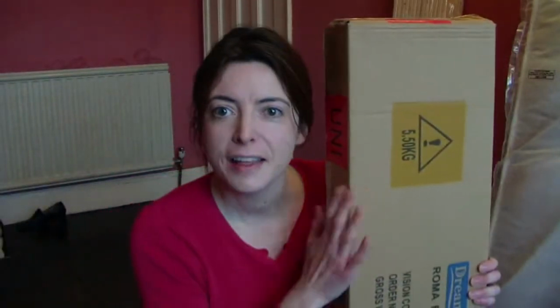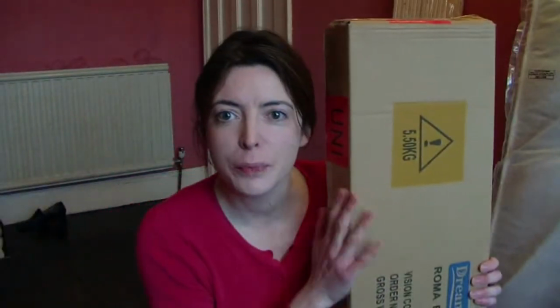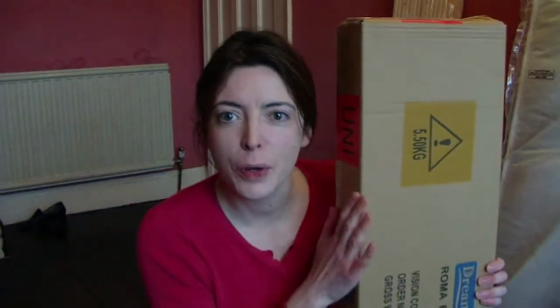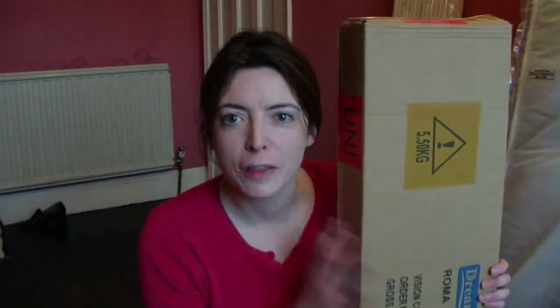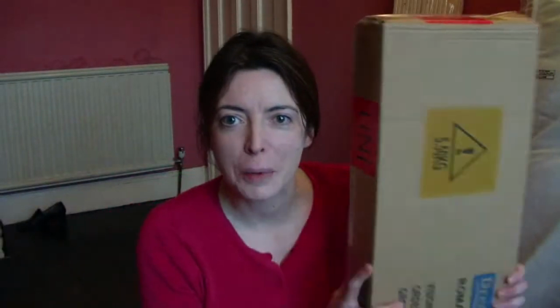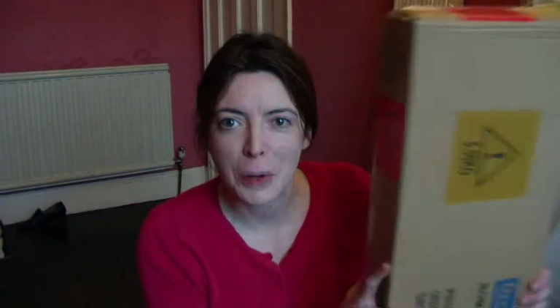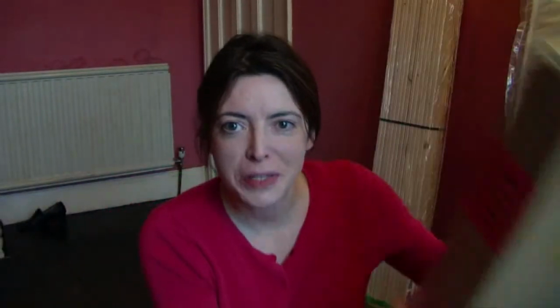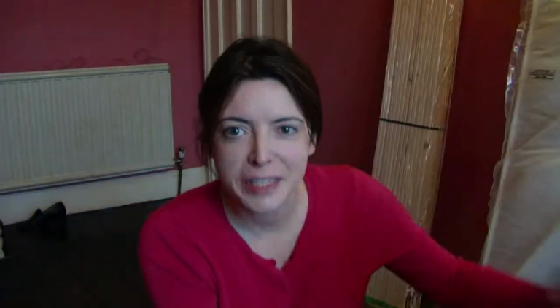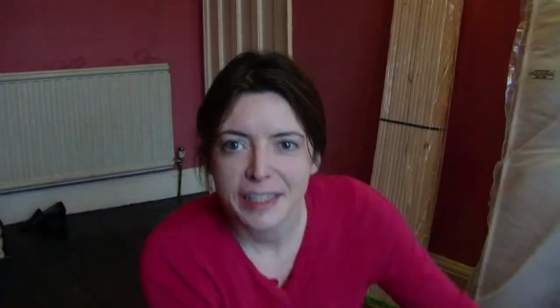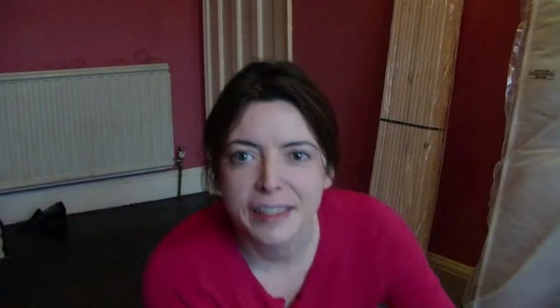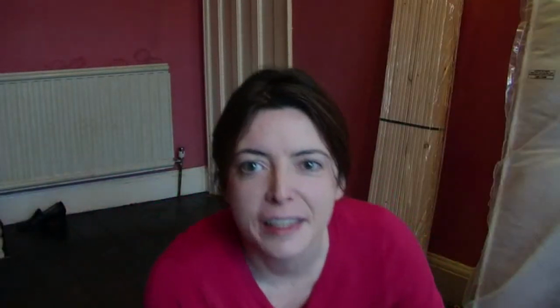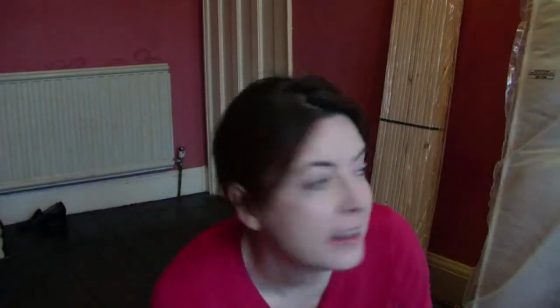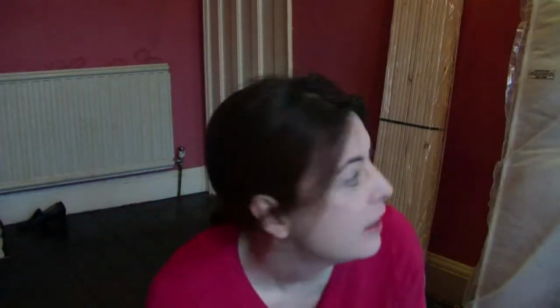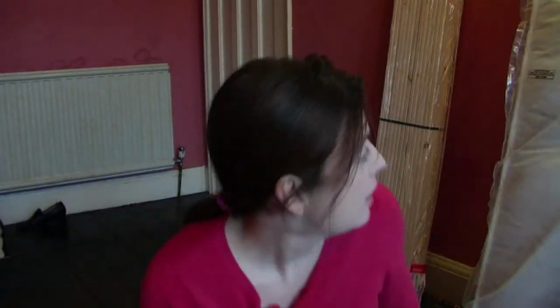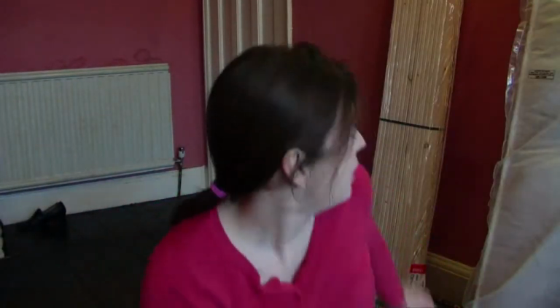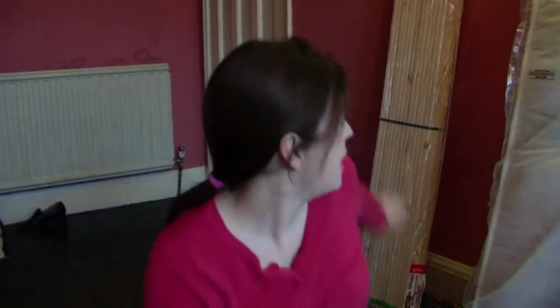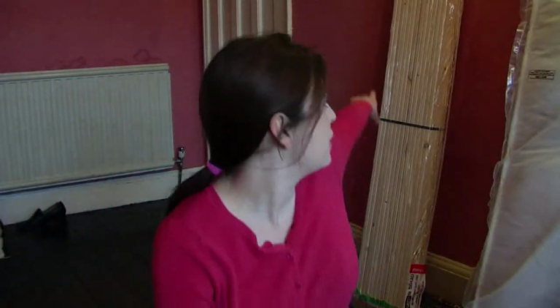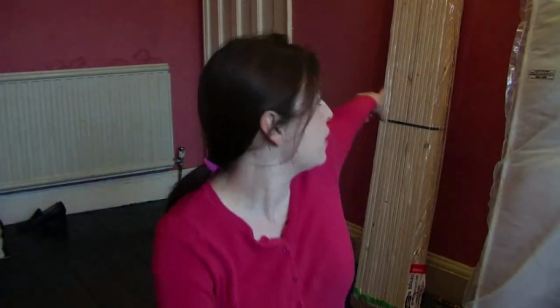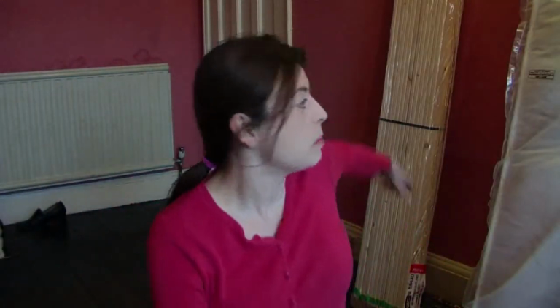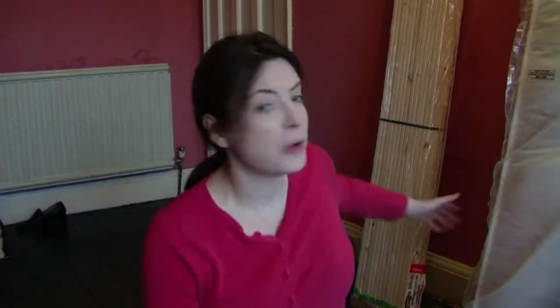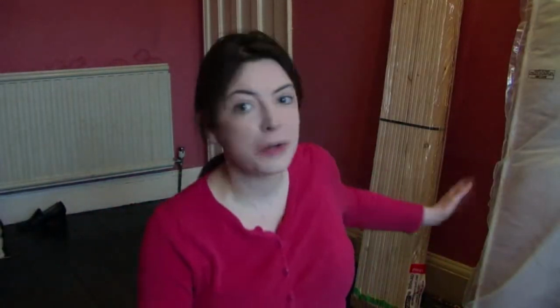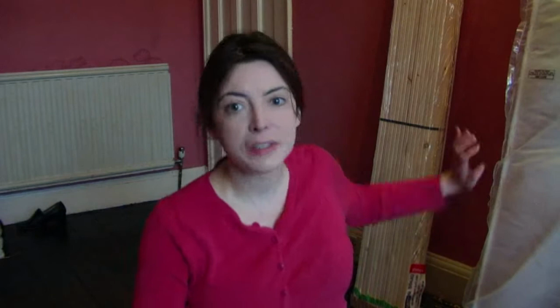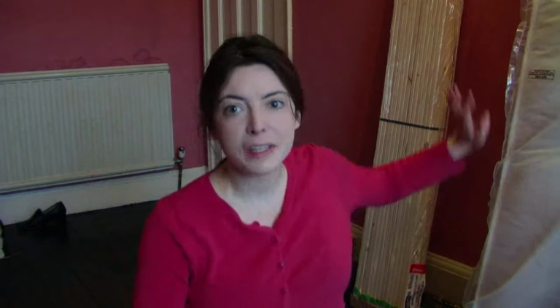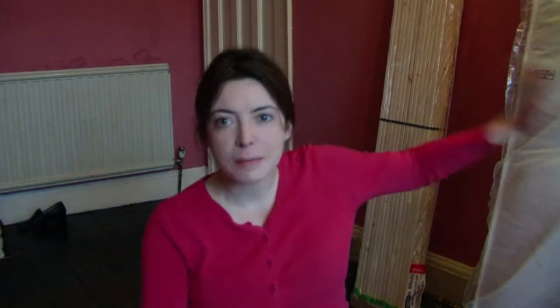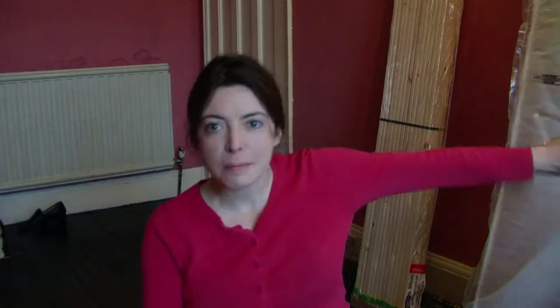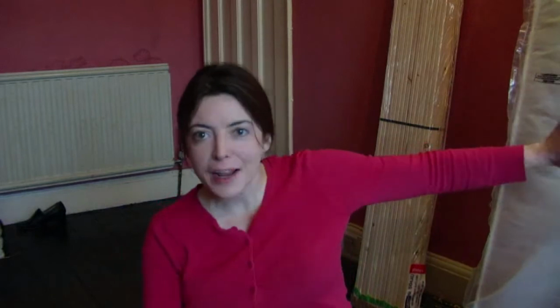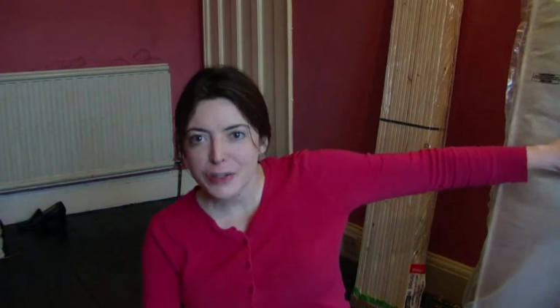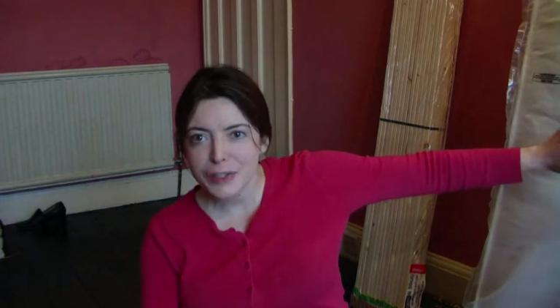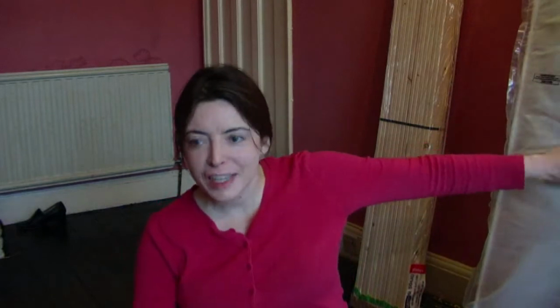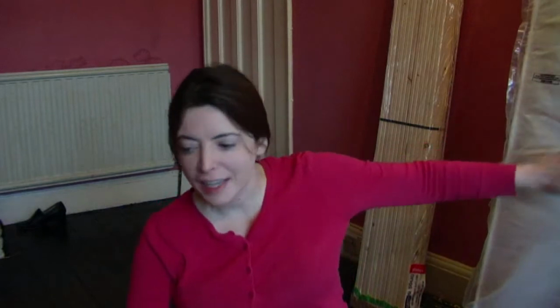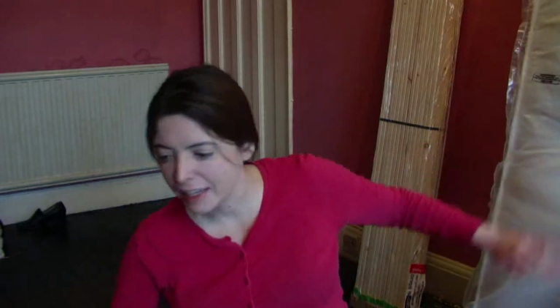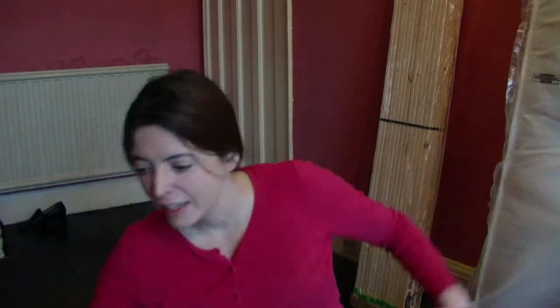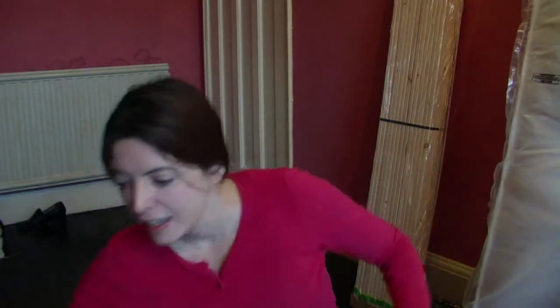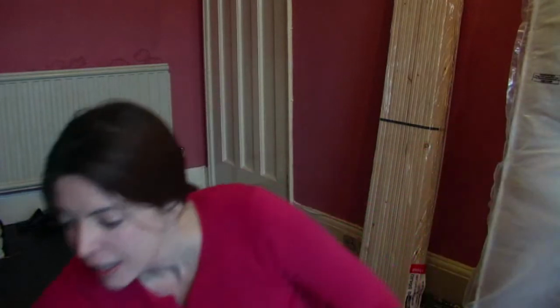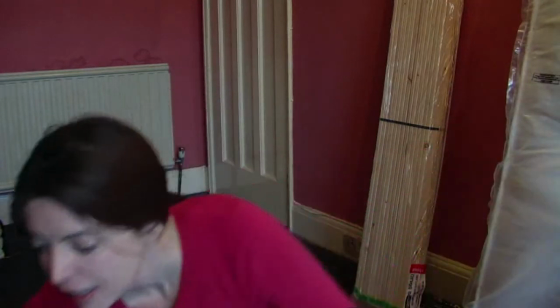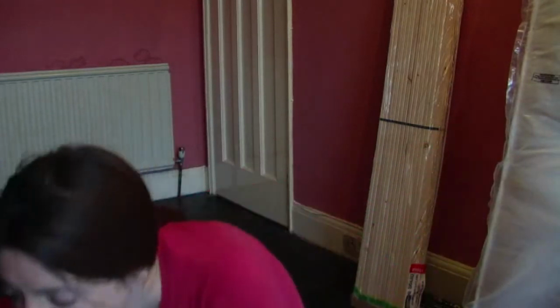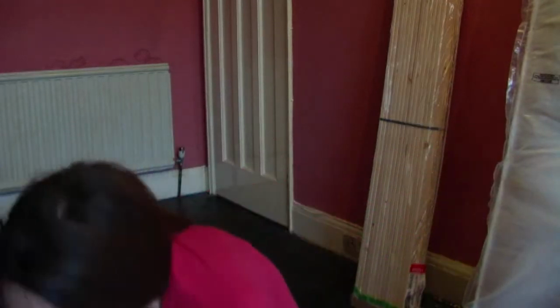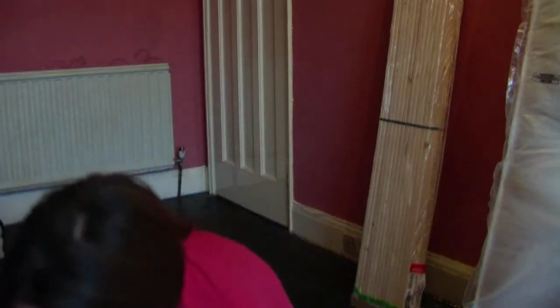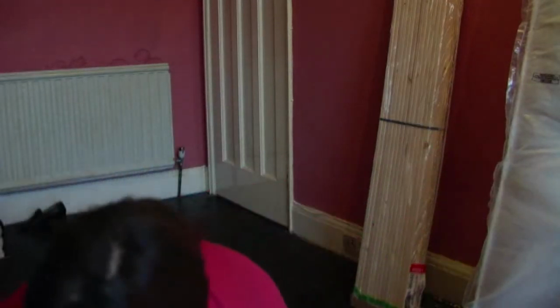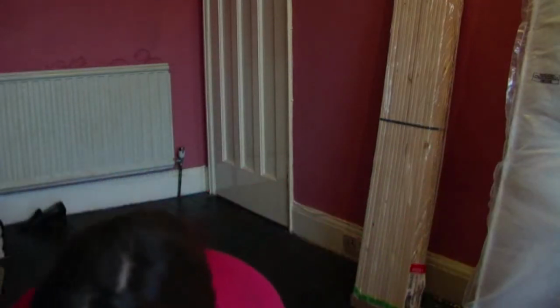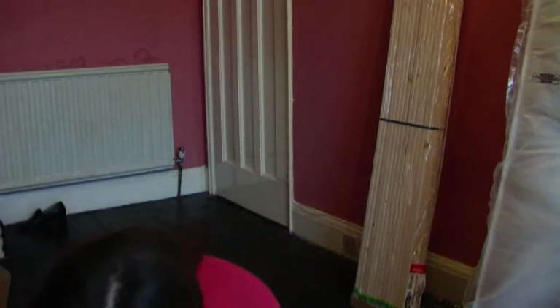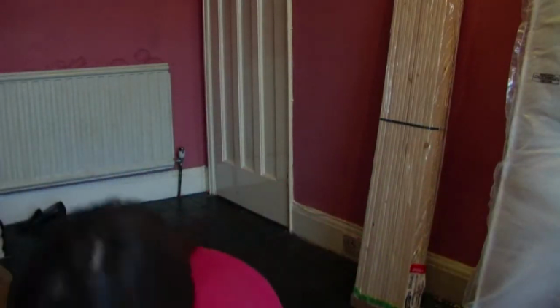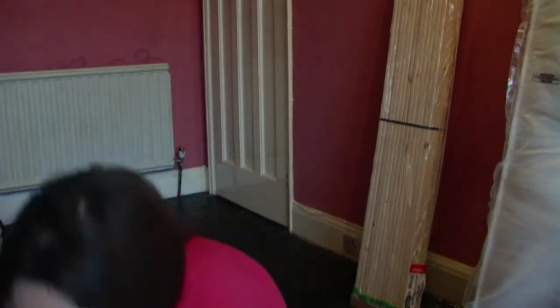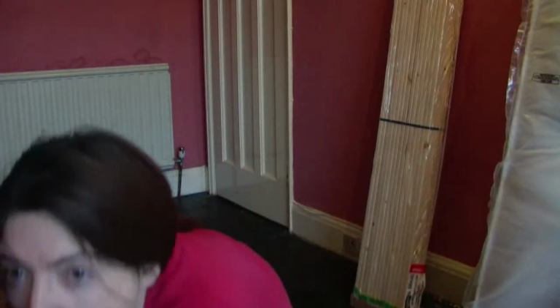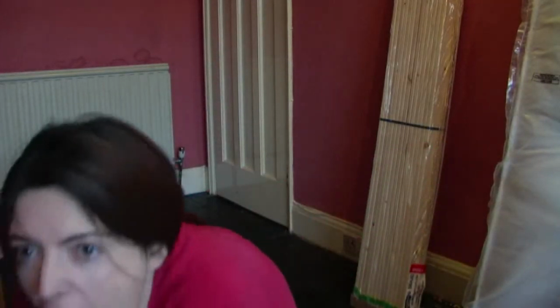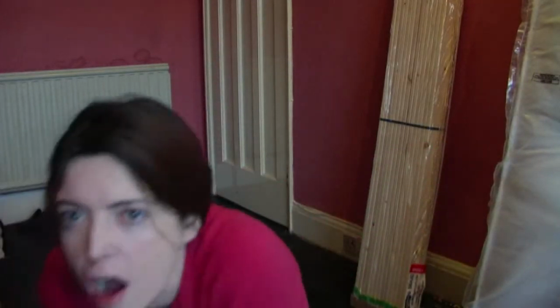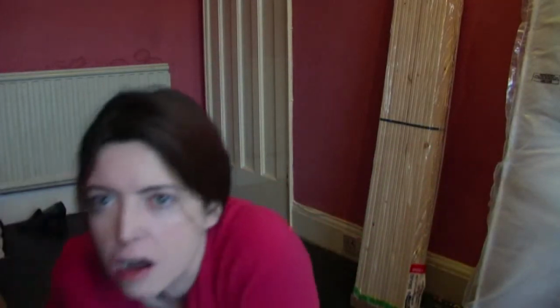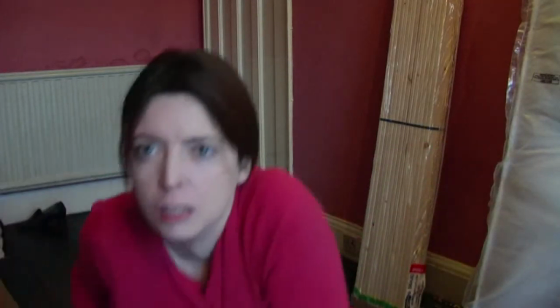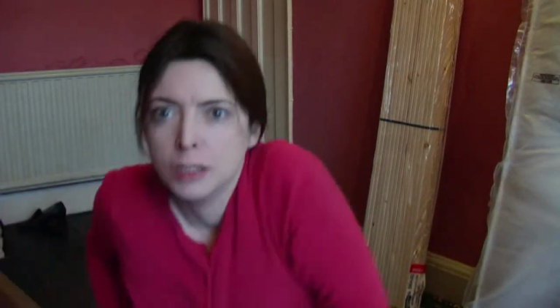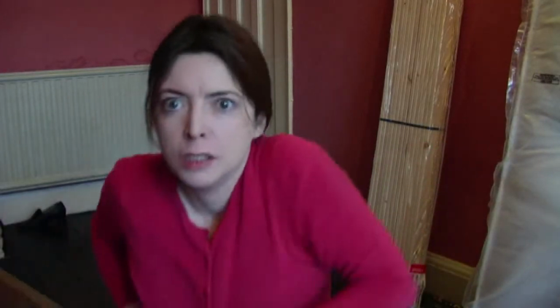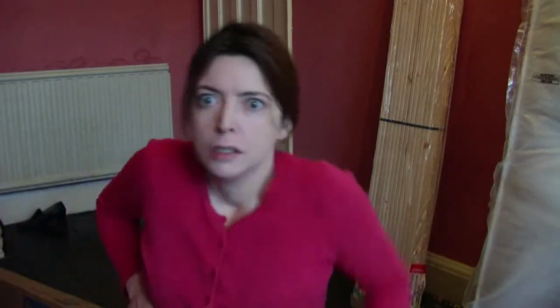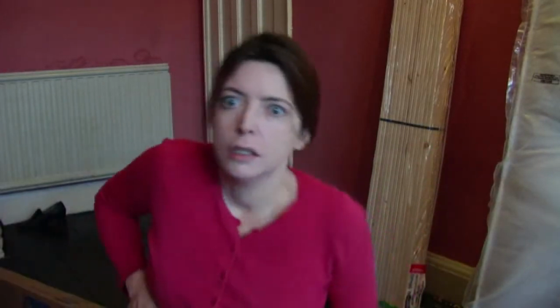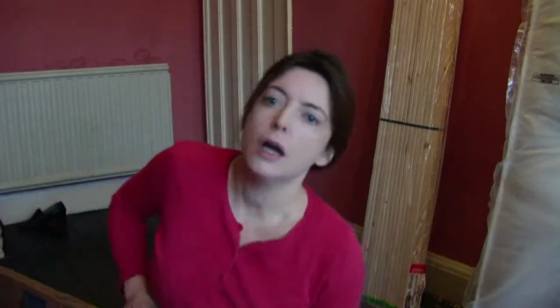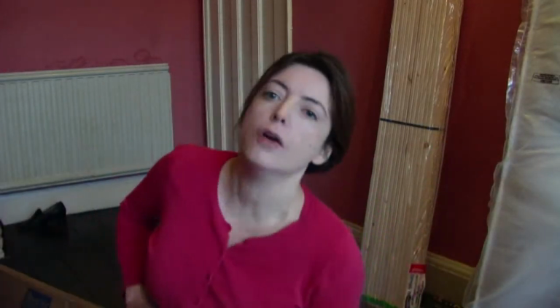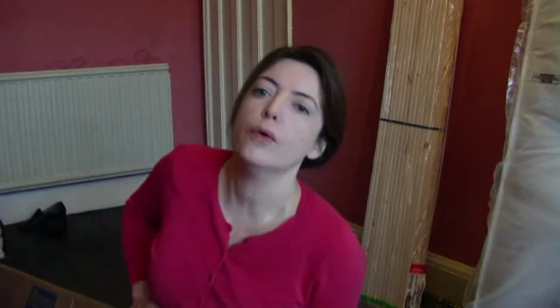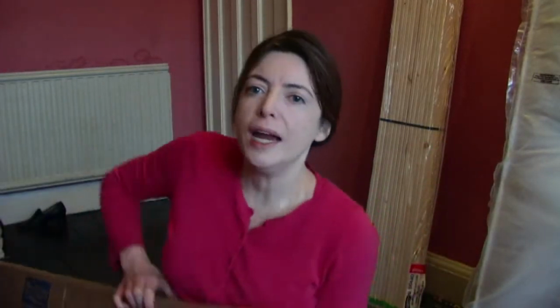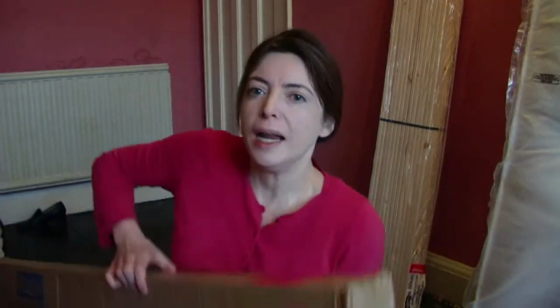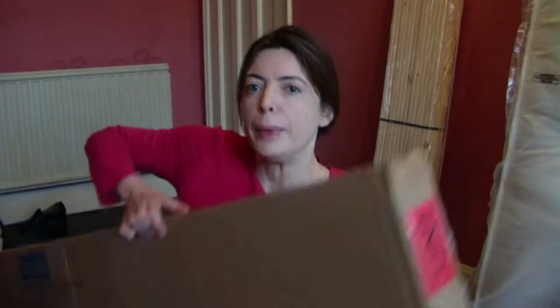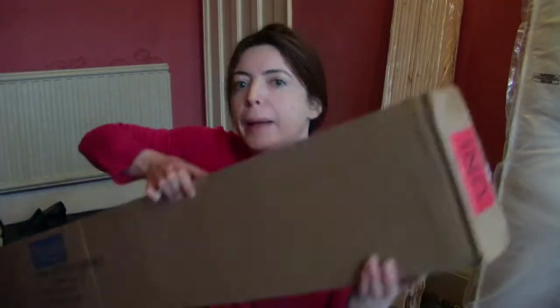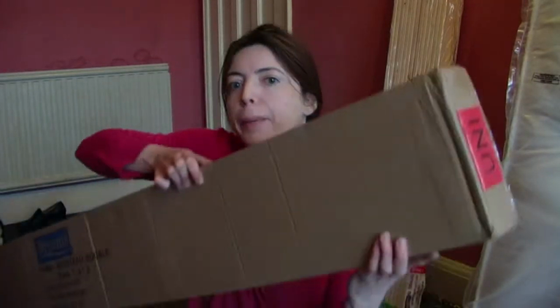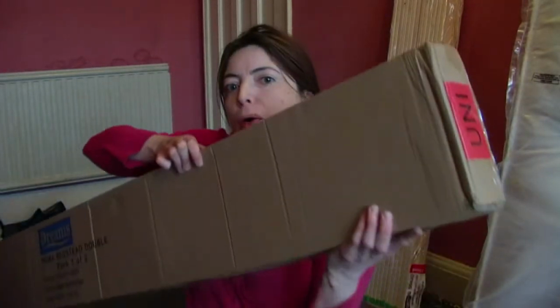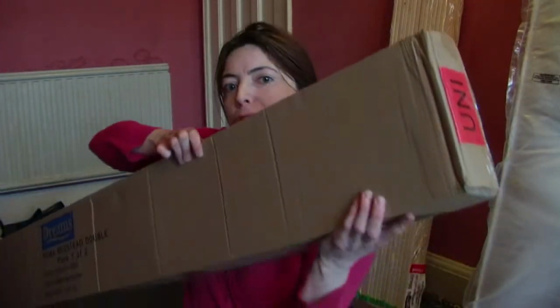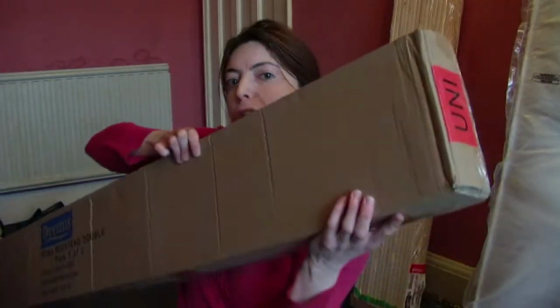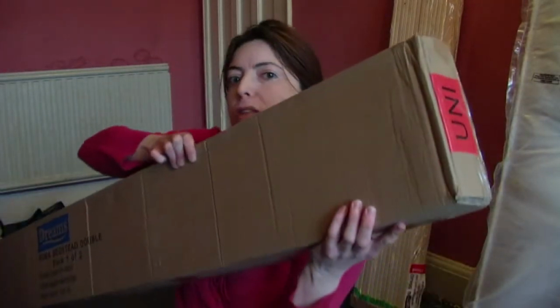There's one of the boxes. There's another box. There's a mattress here. And then there's a really big box.